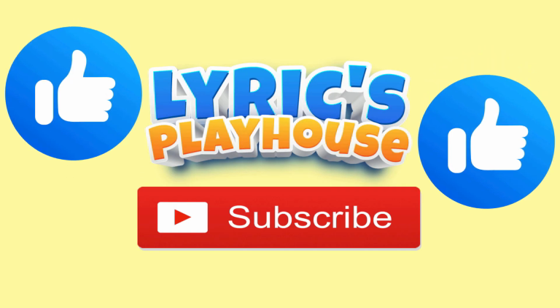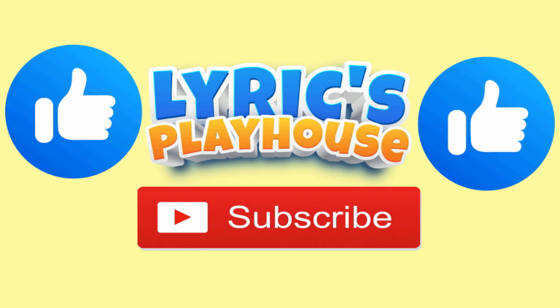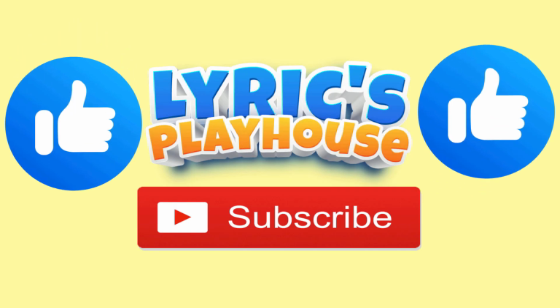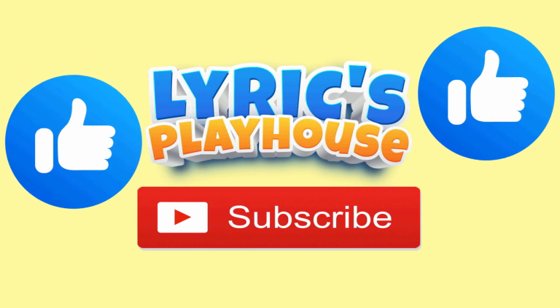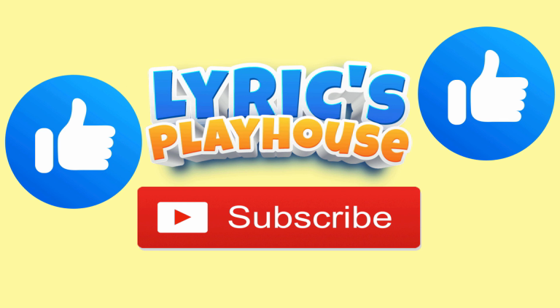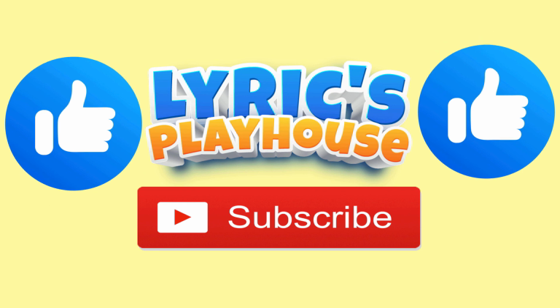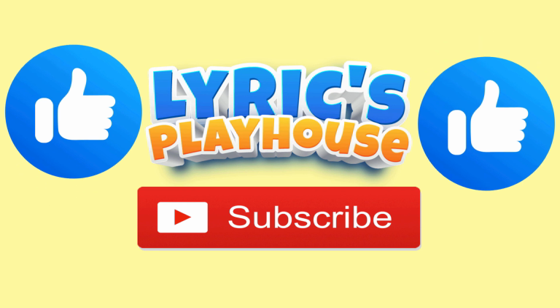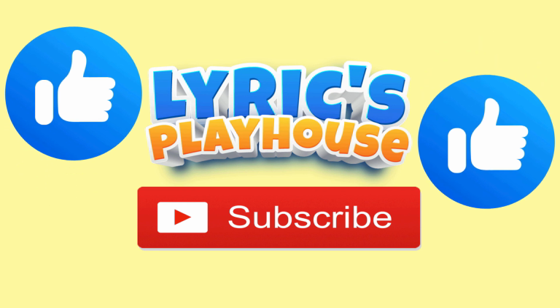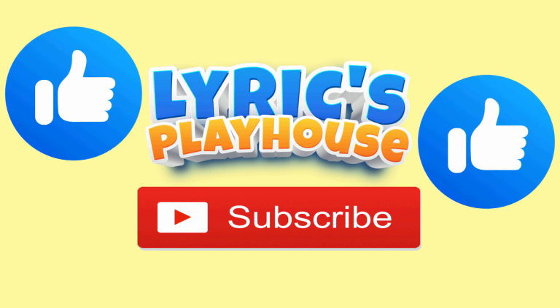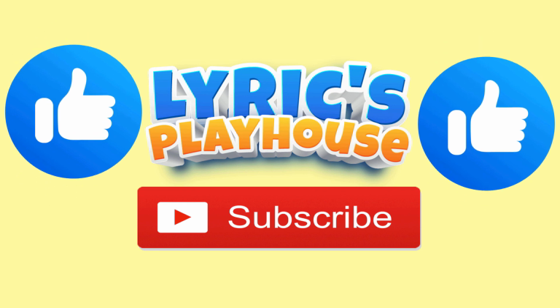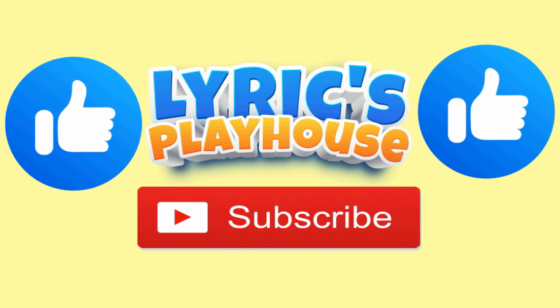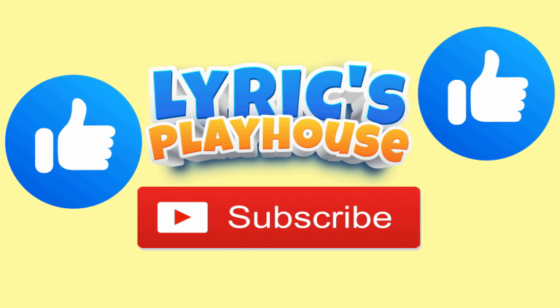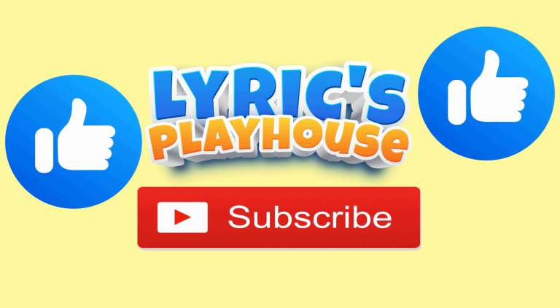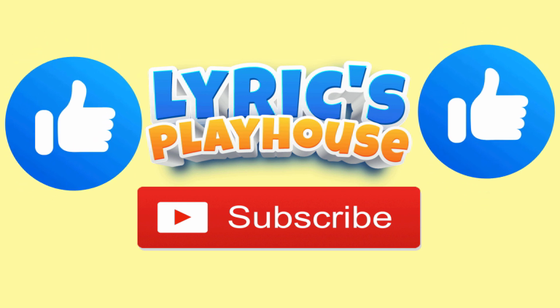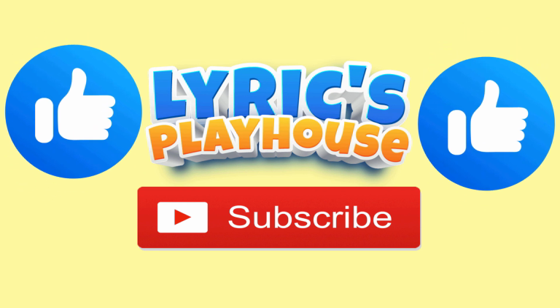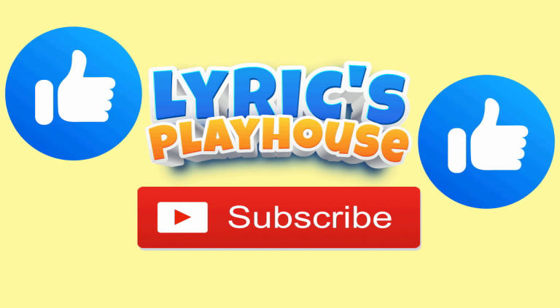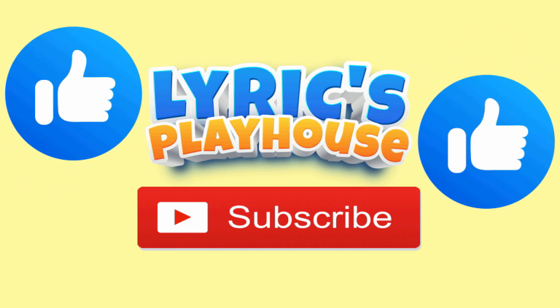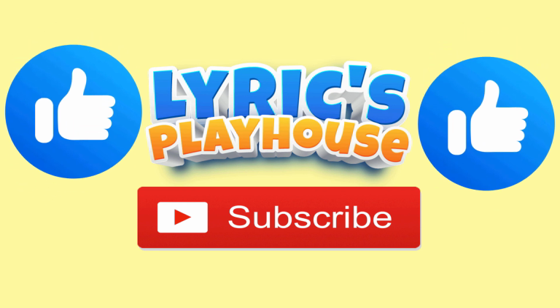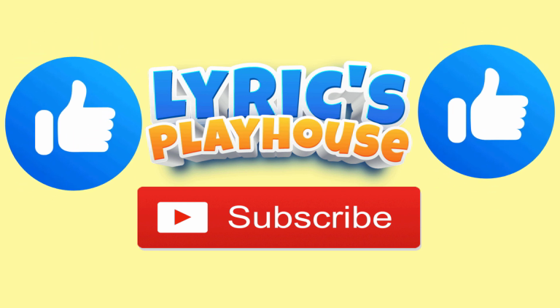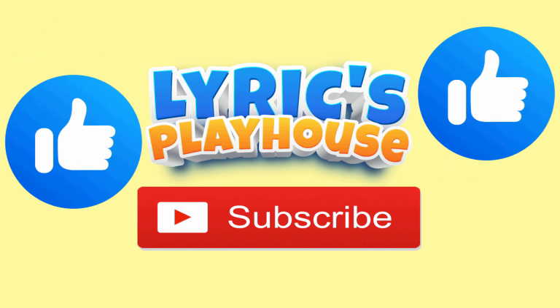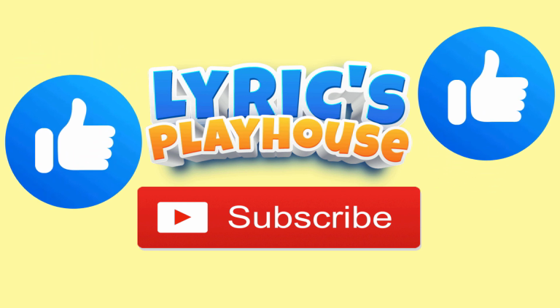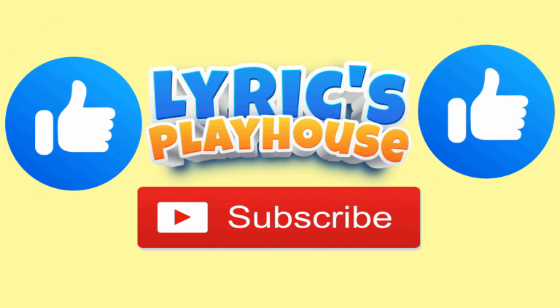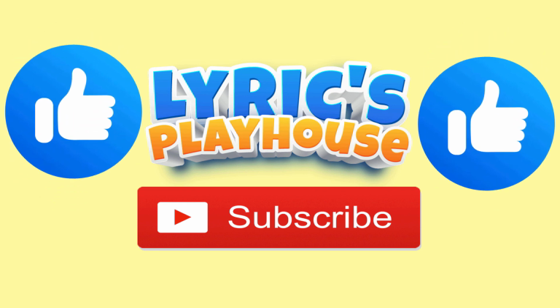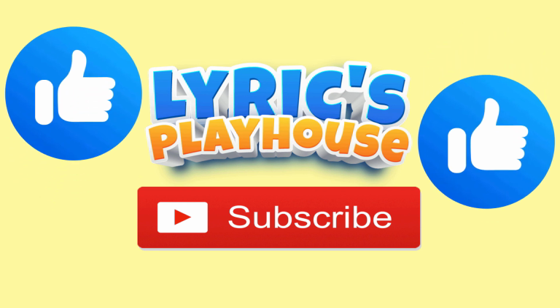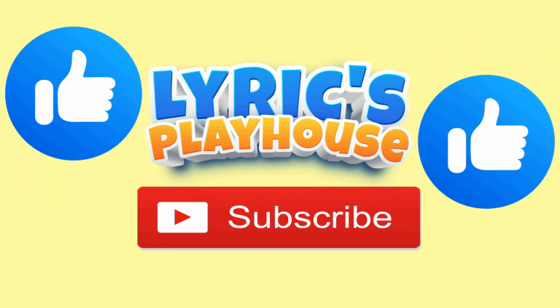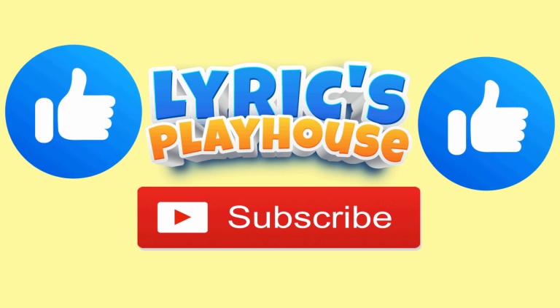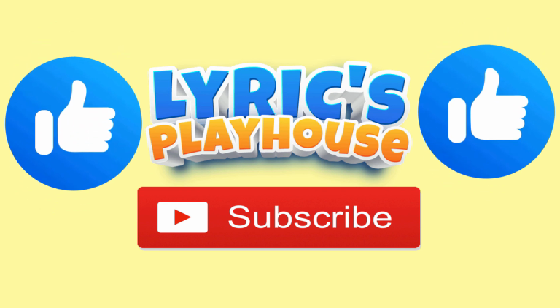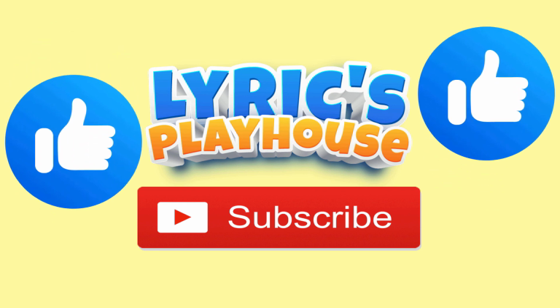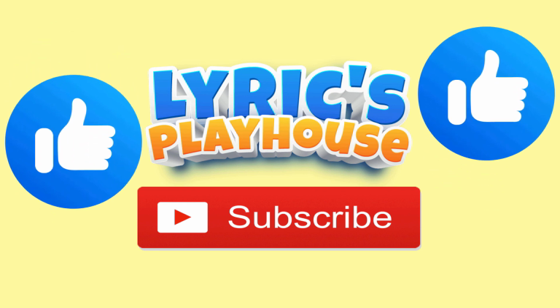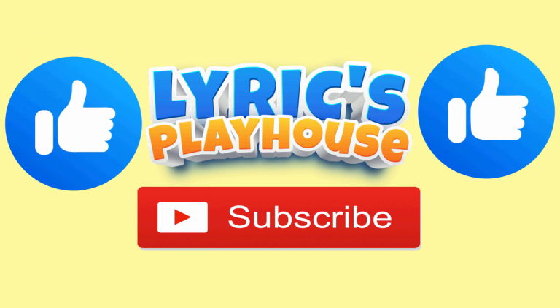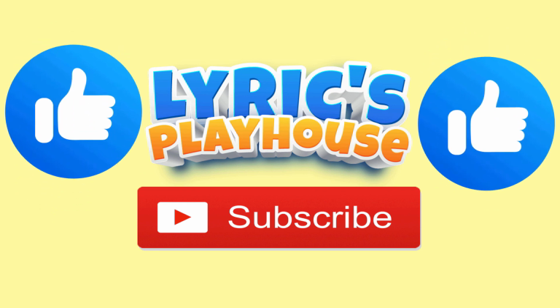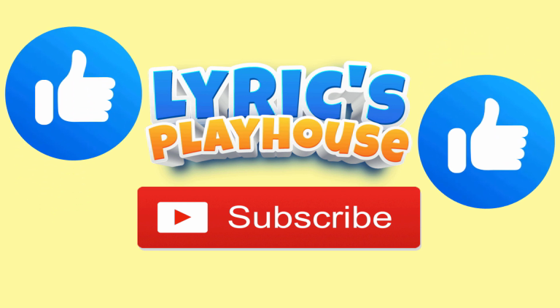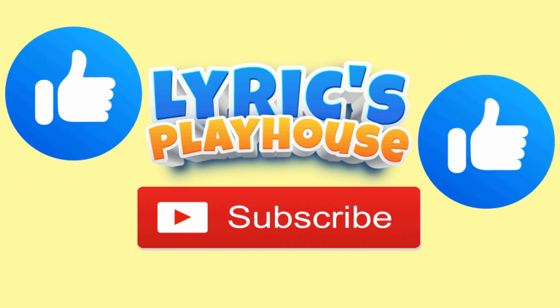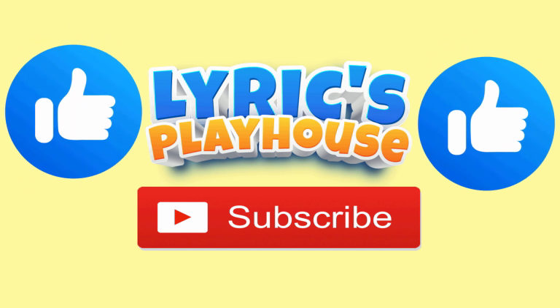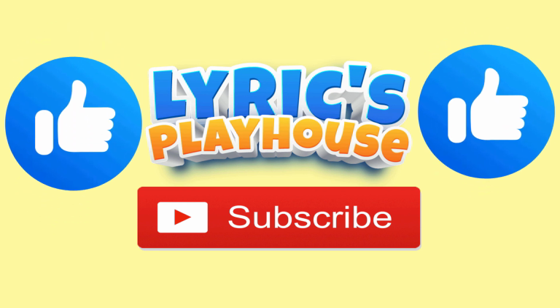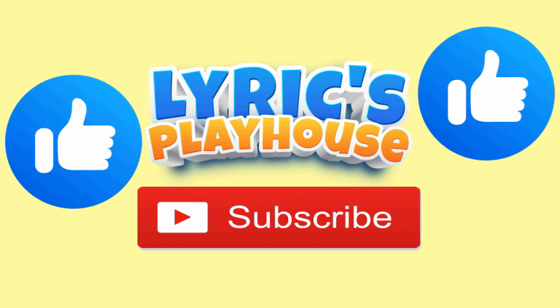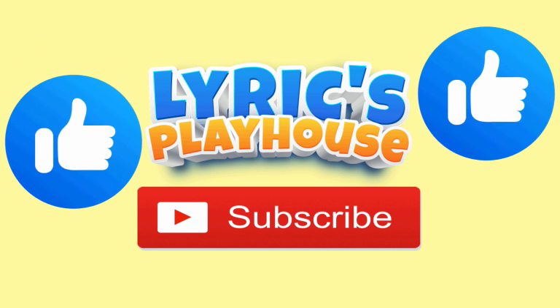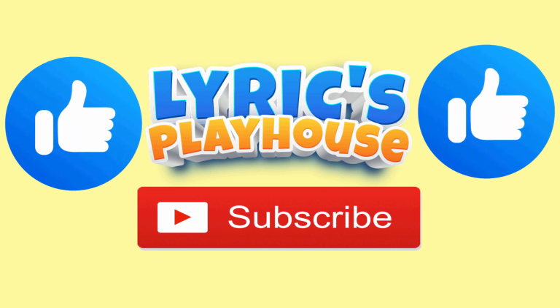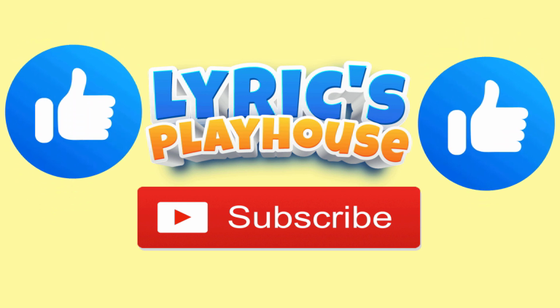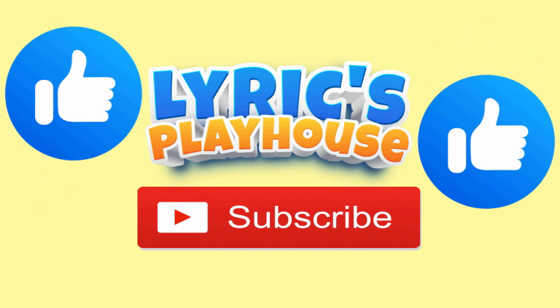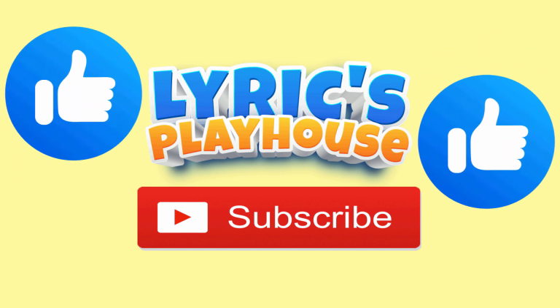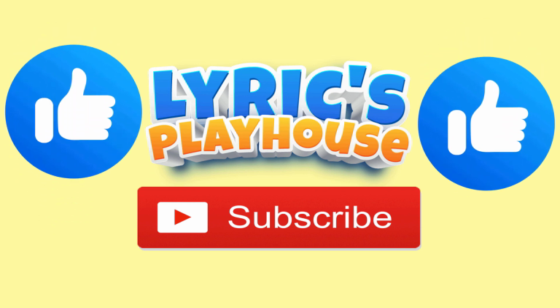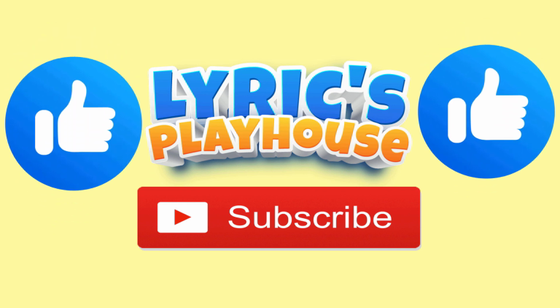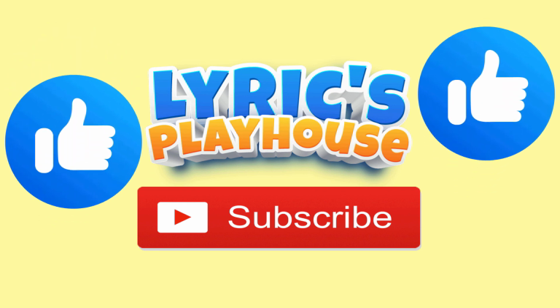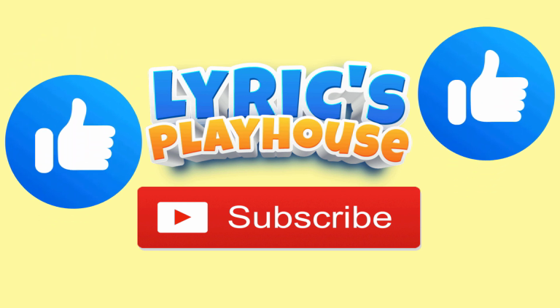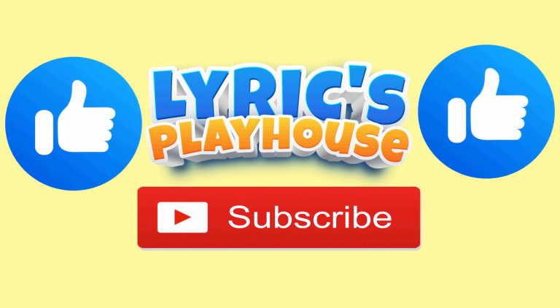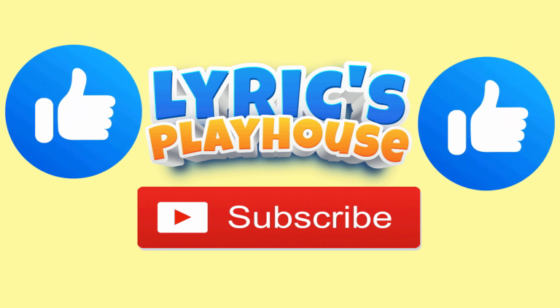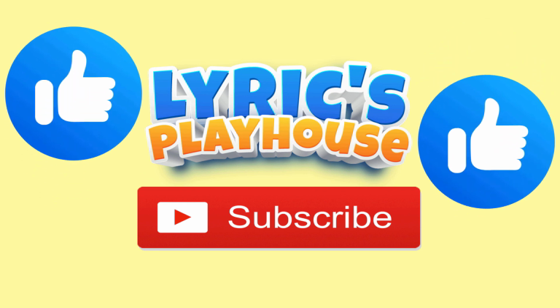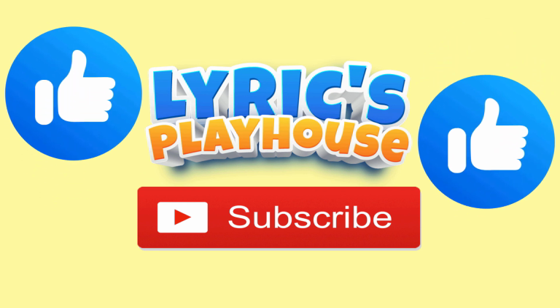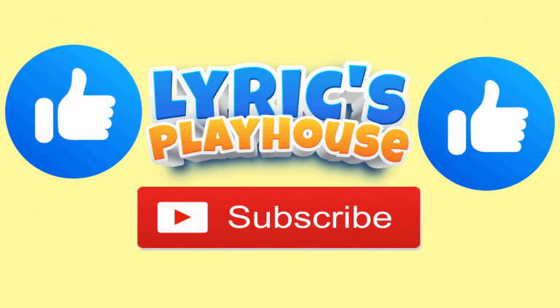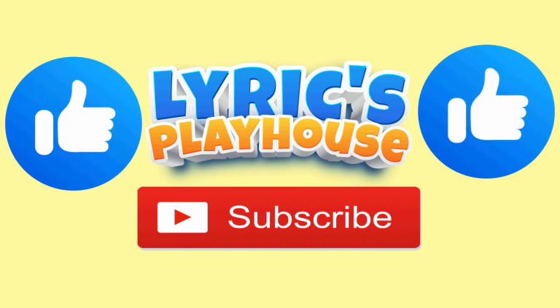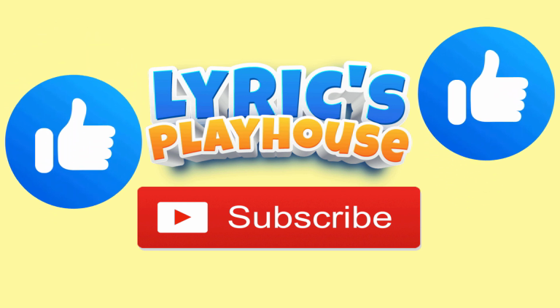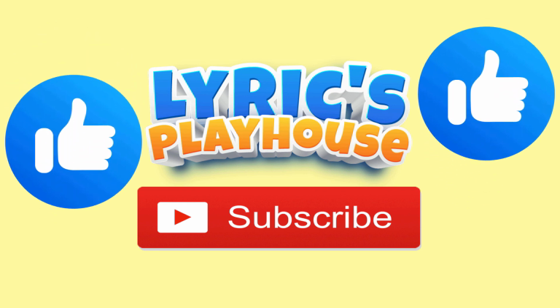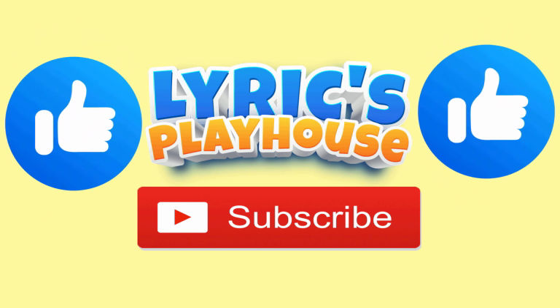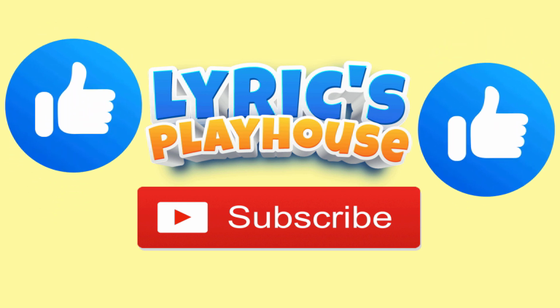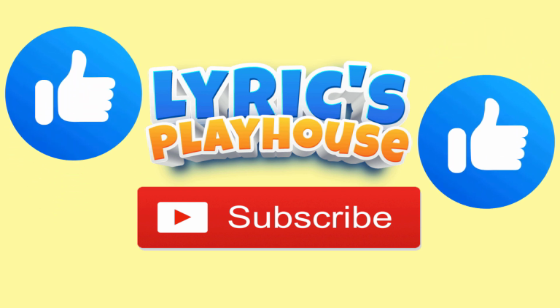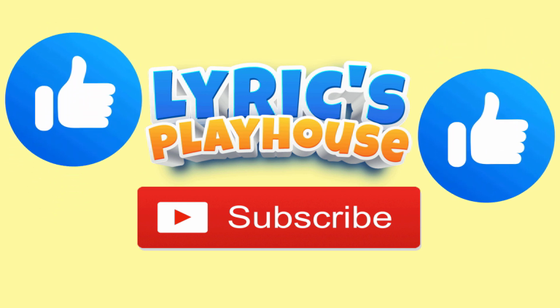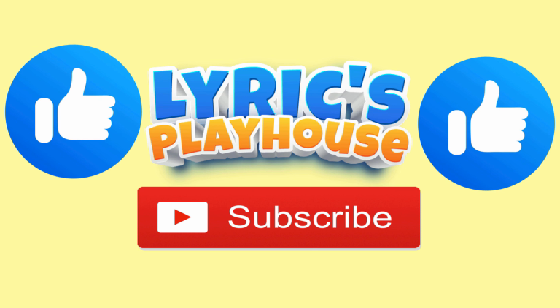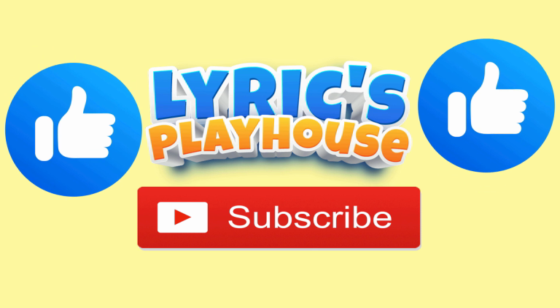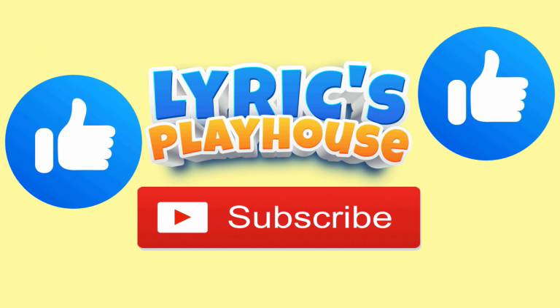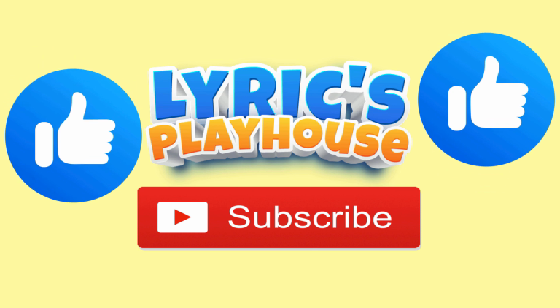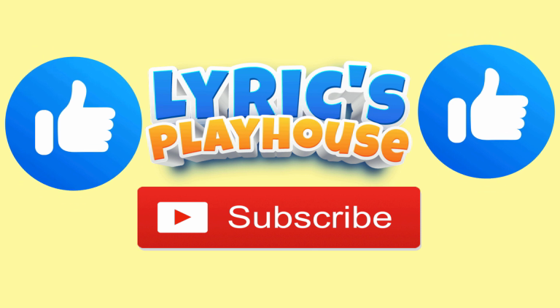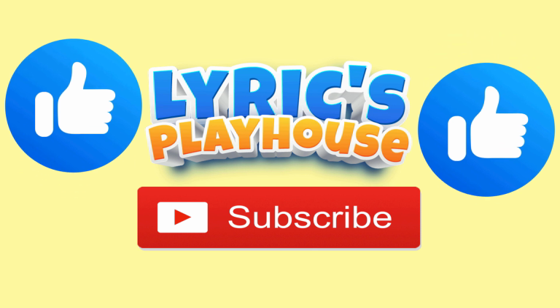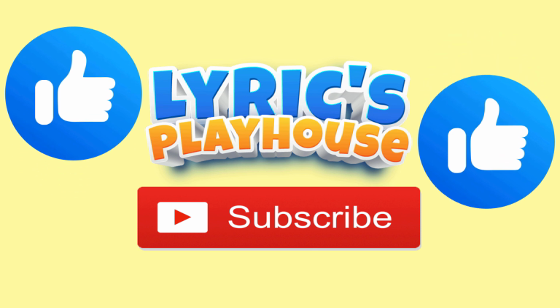Please subscribe and hit that like button, and remember always keep one...